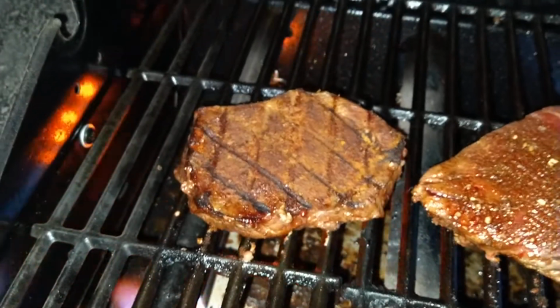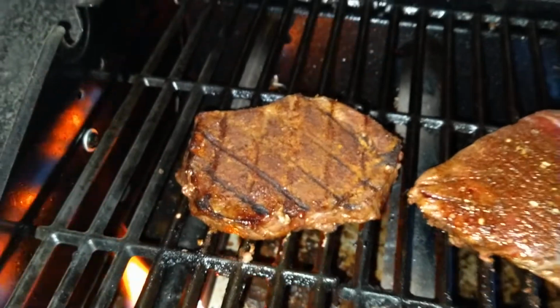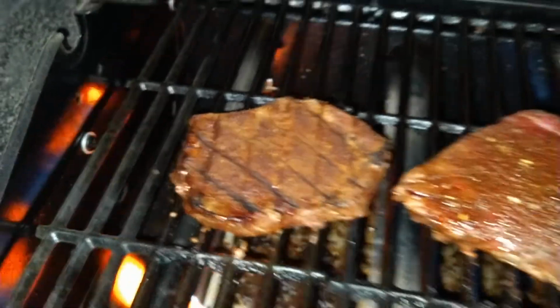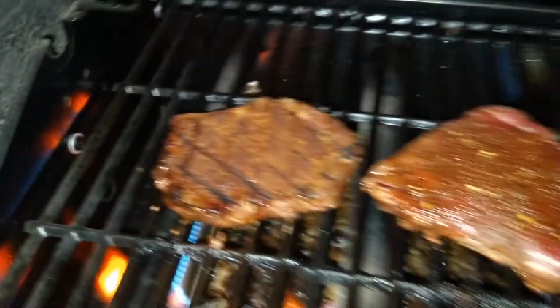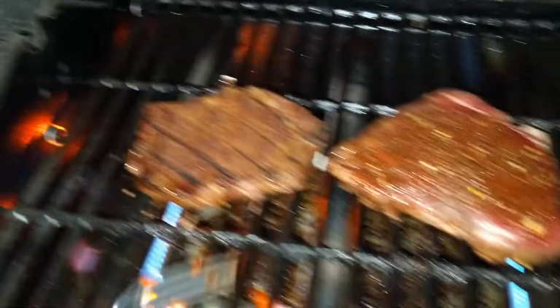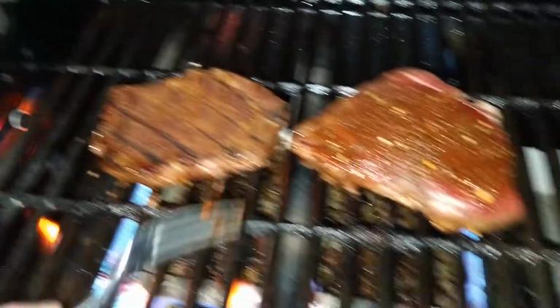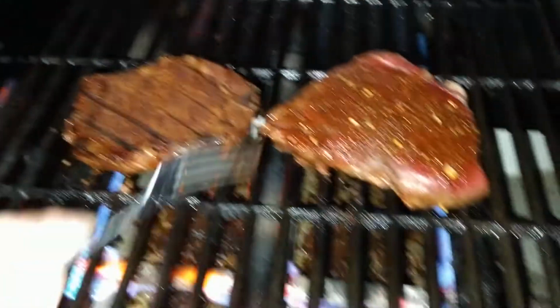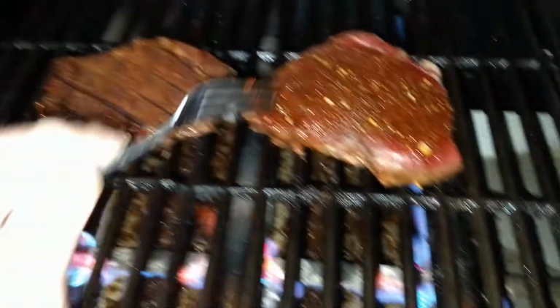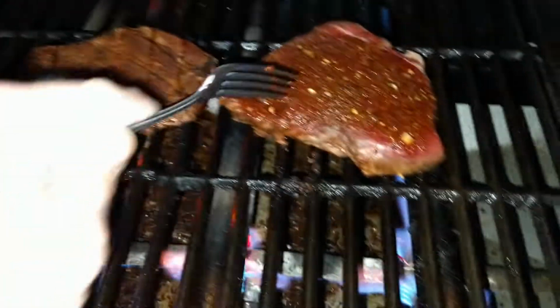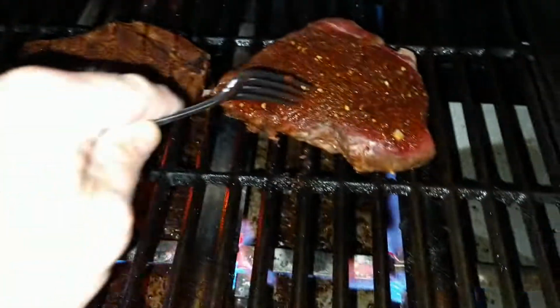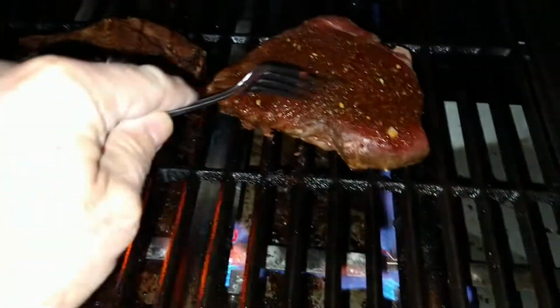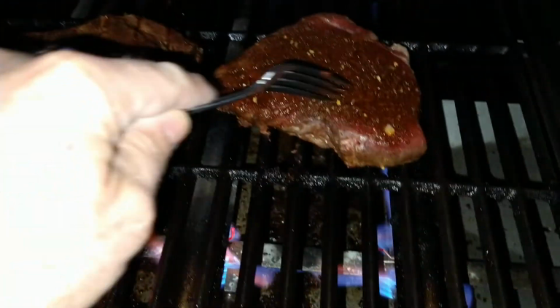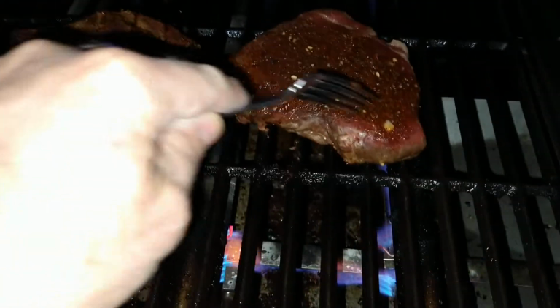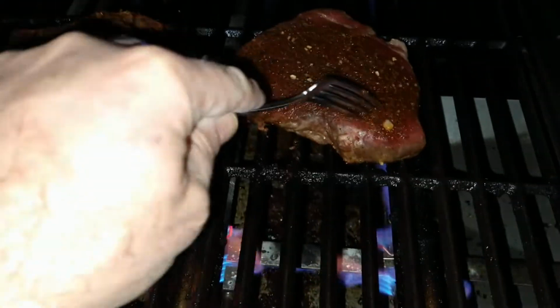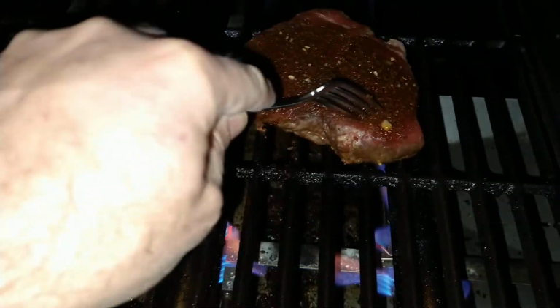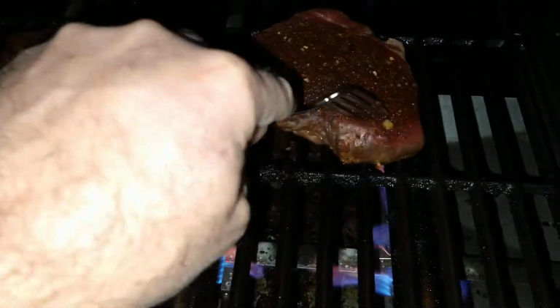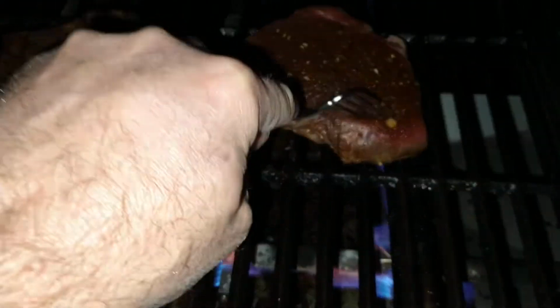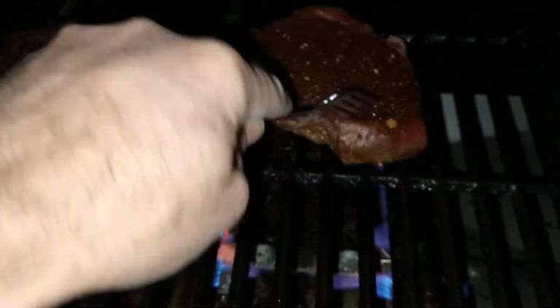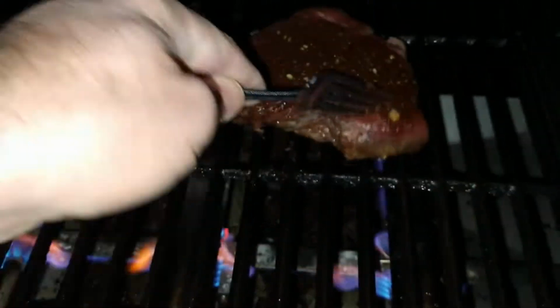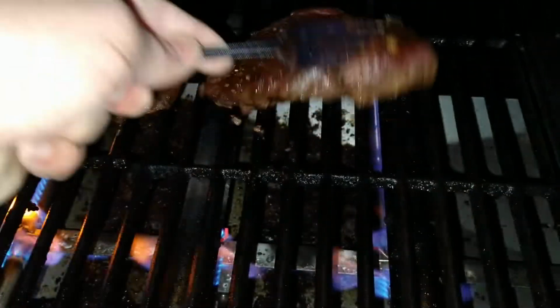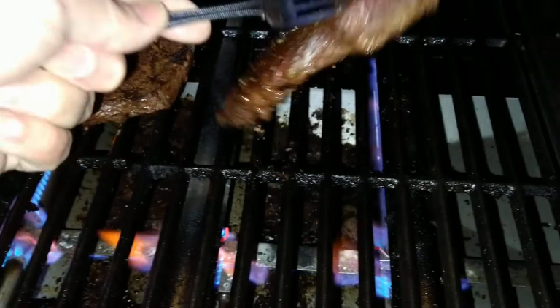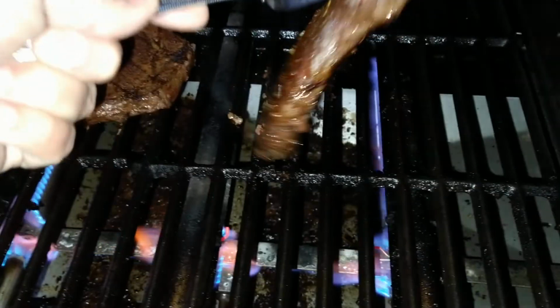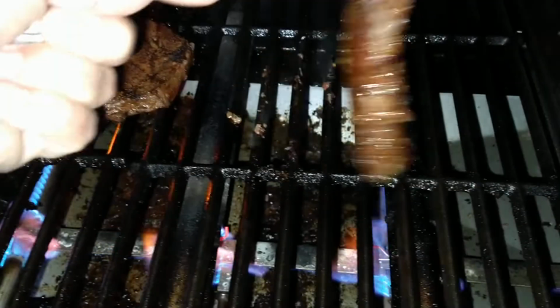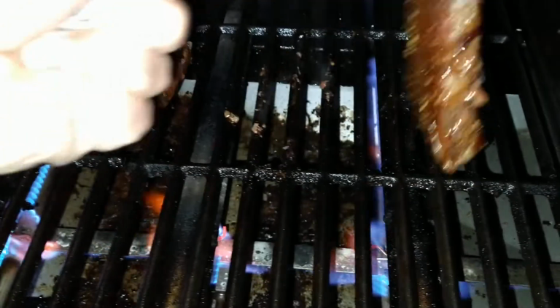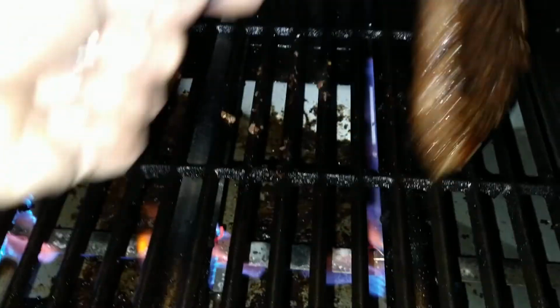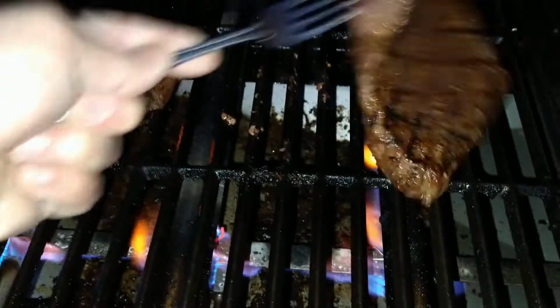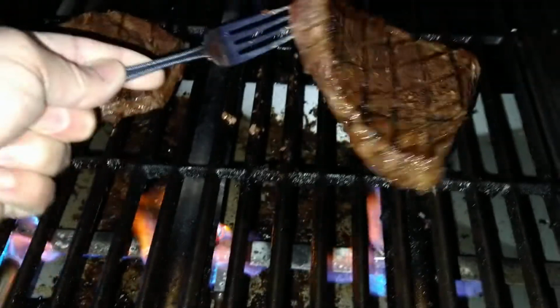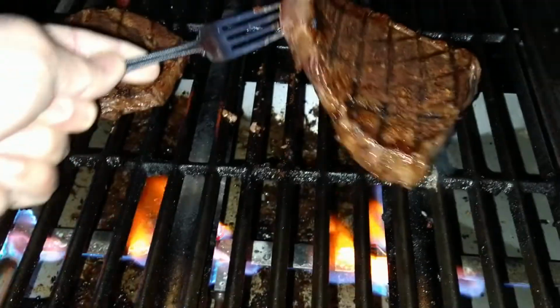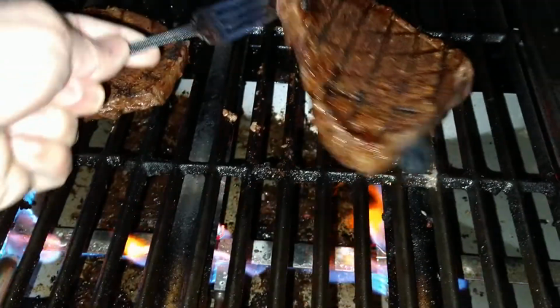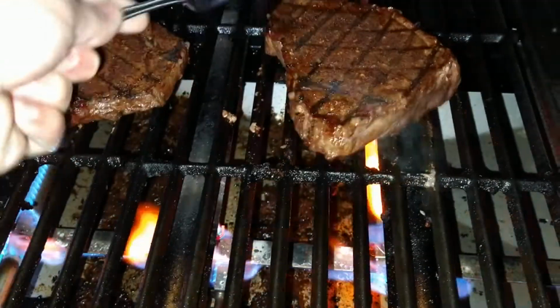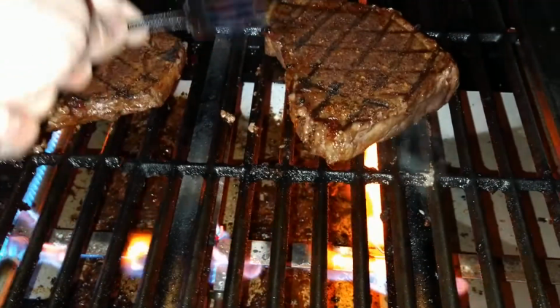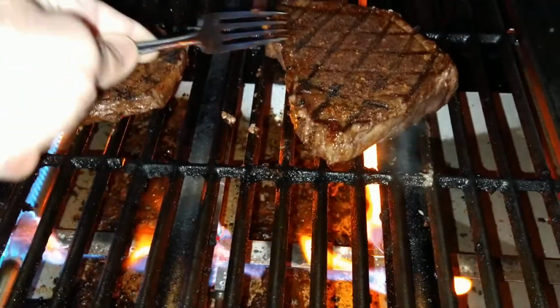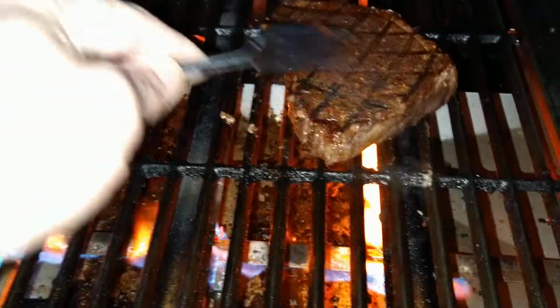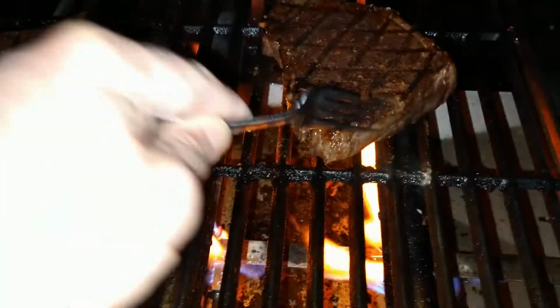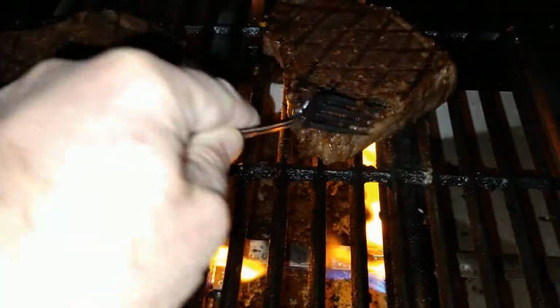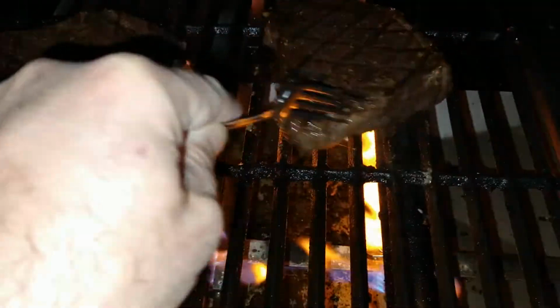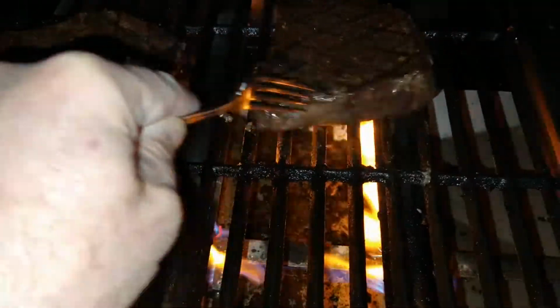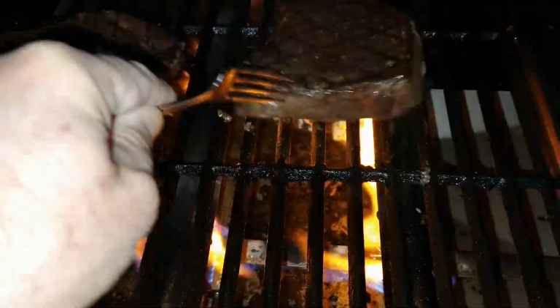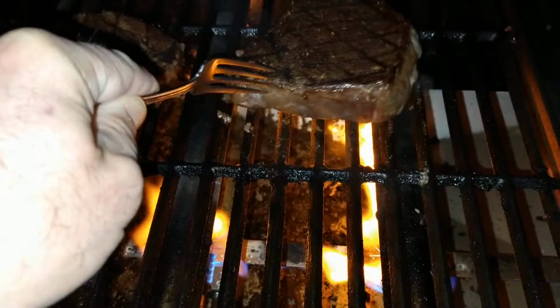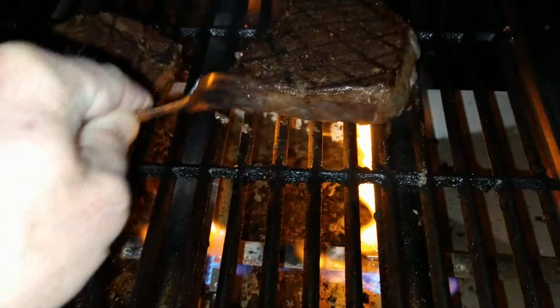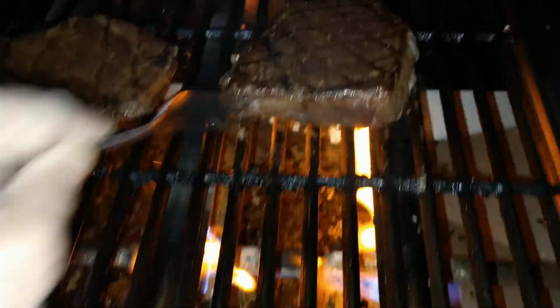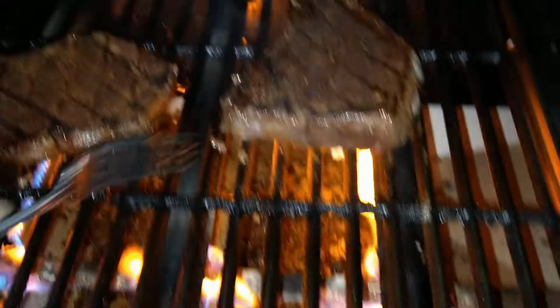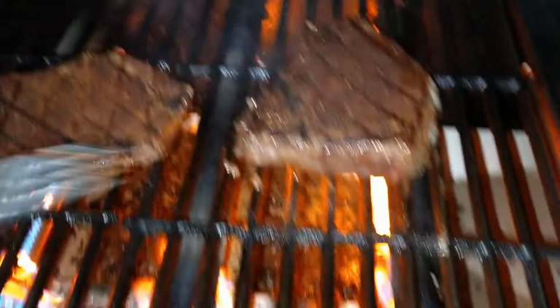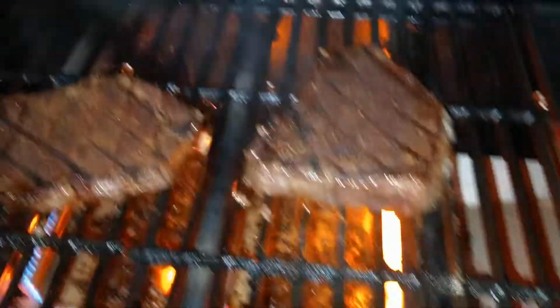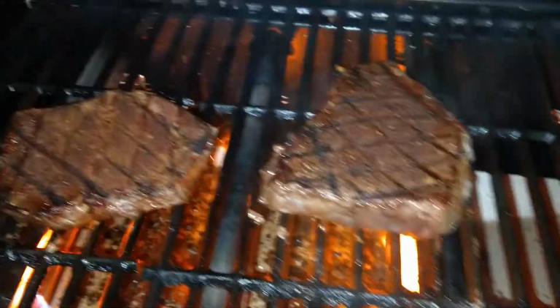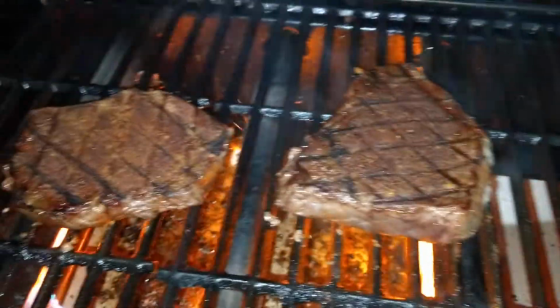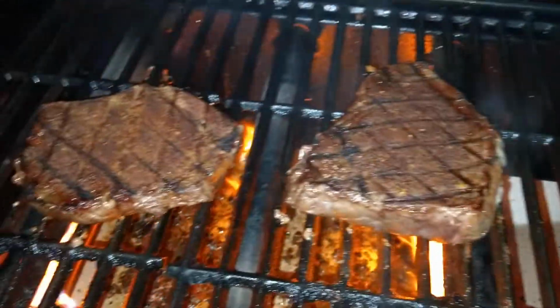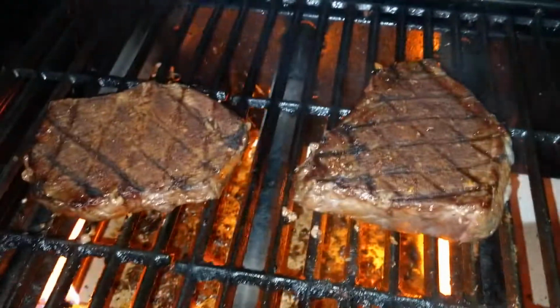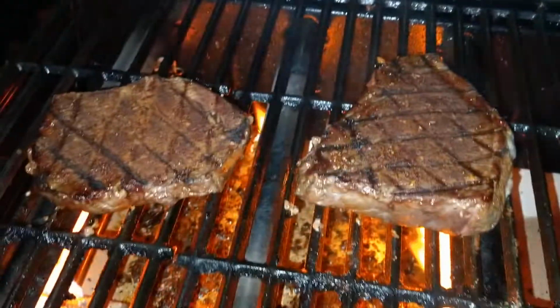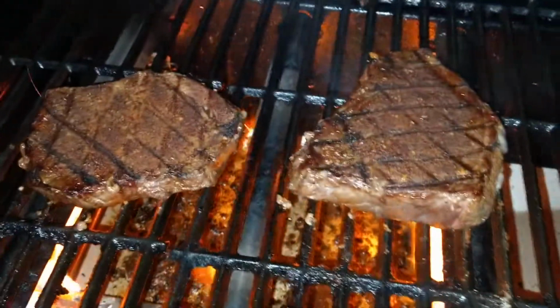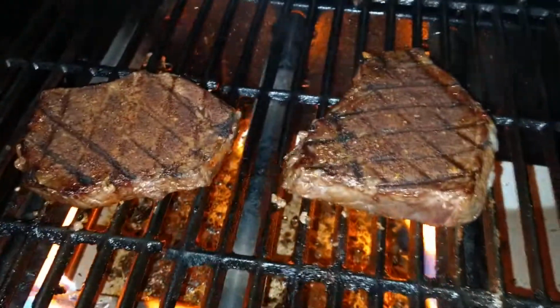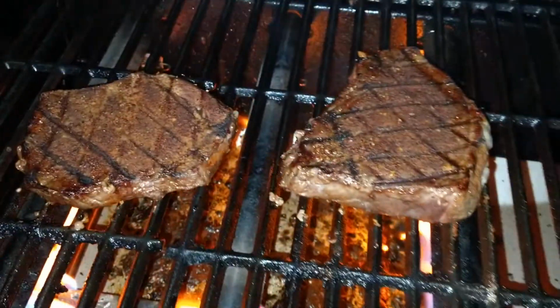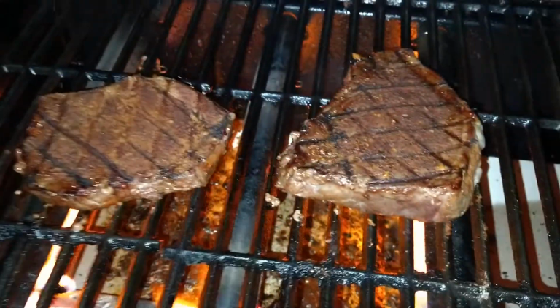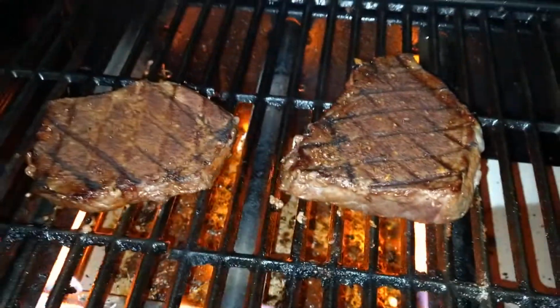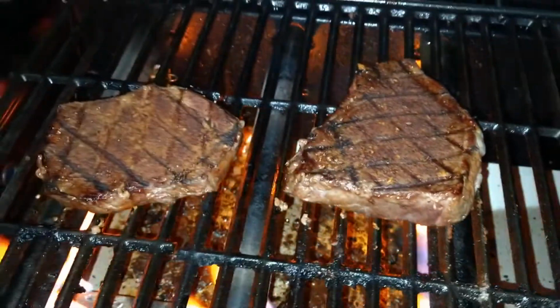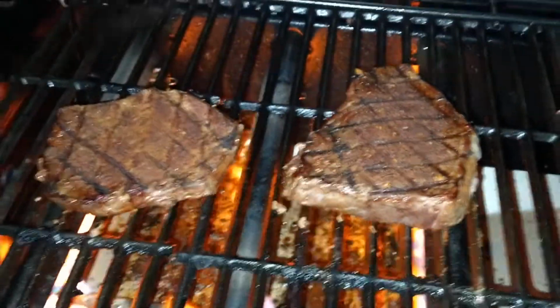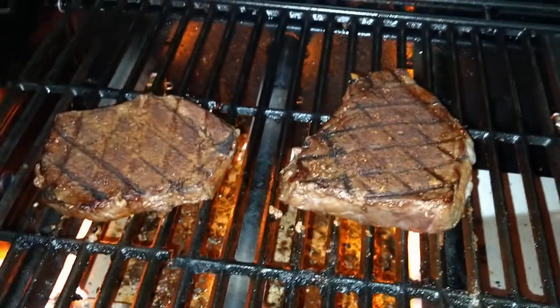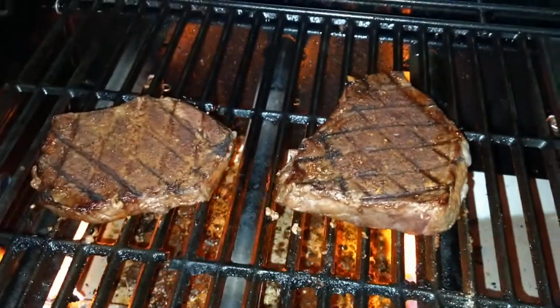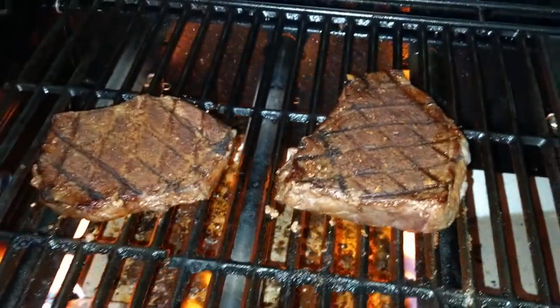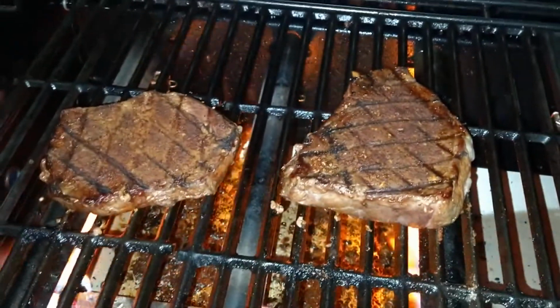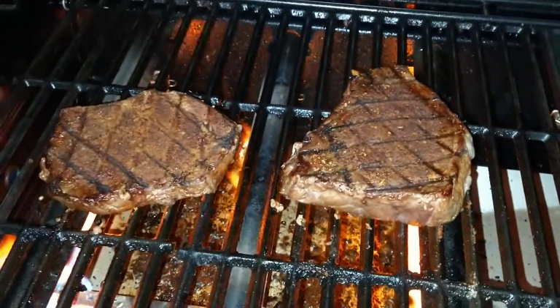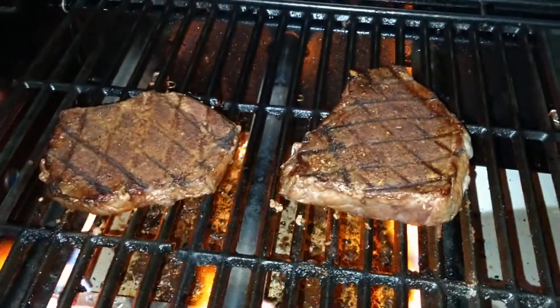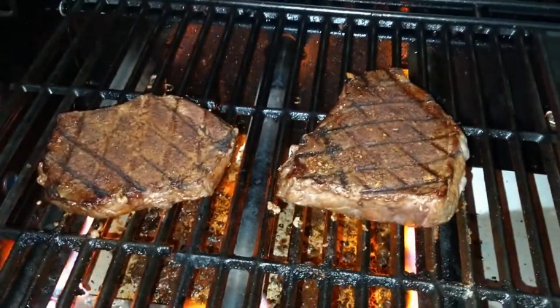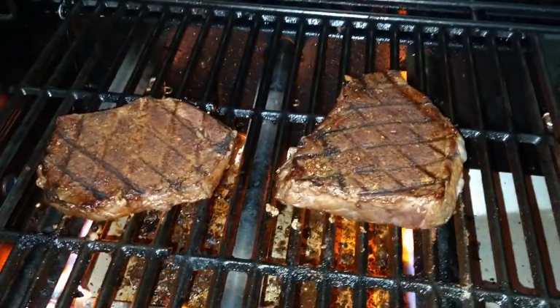Got some nice diamond grate marks on there. Oh yeah, those are looking pretty good huh.